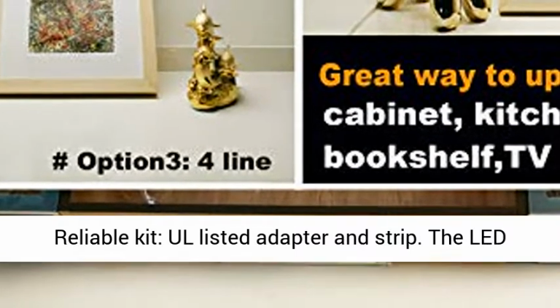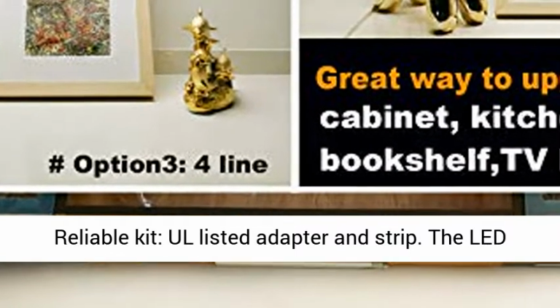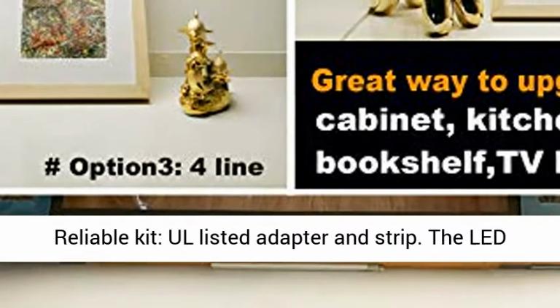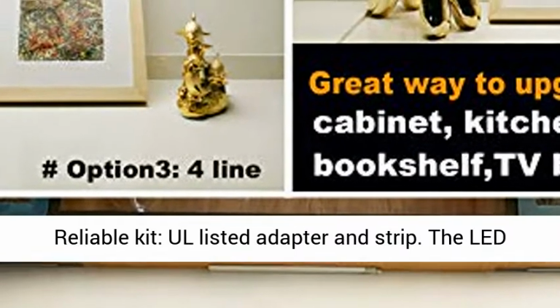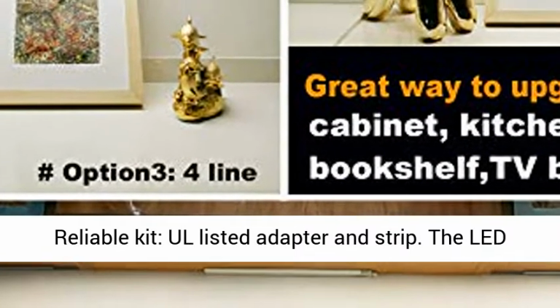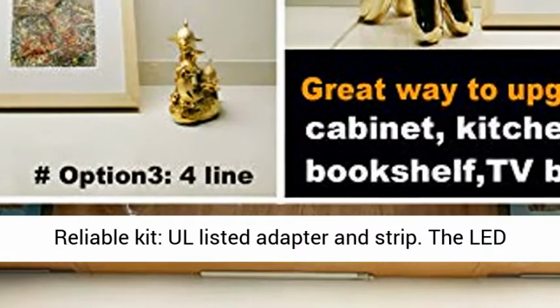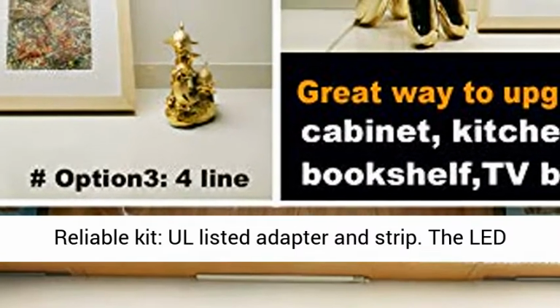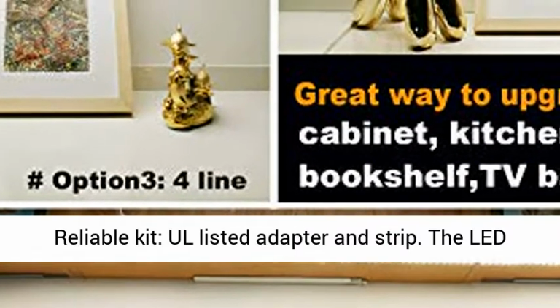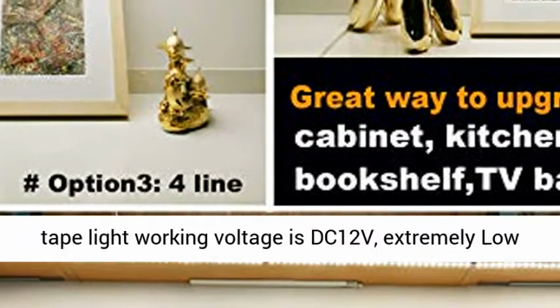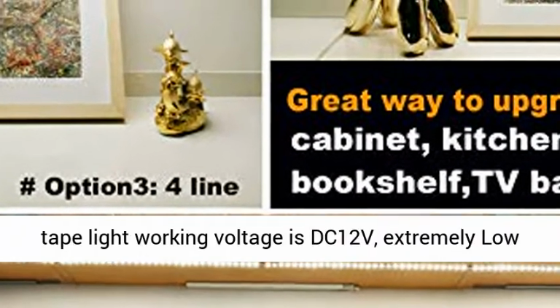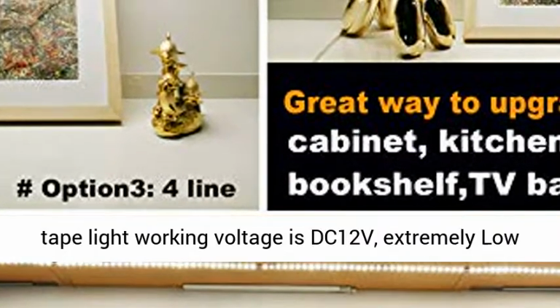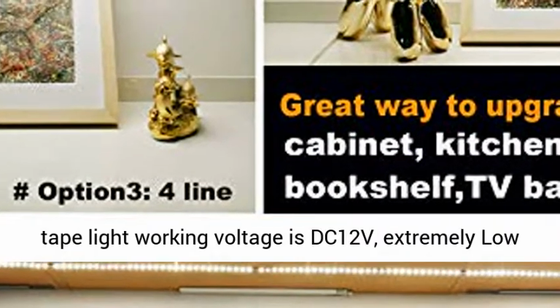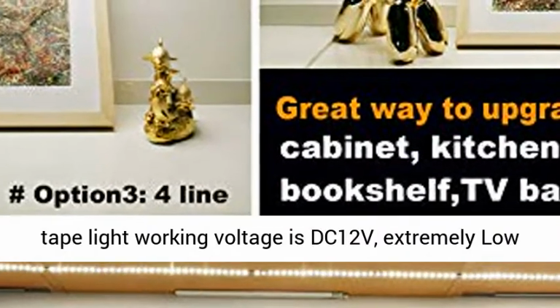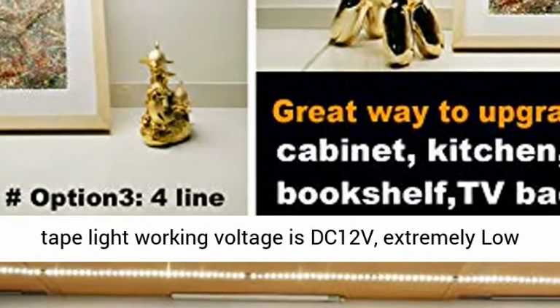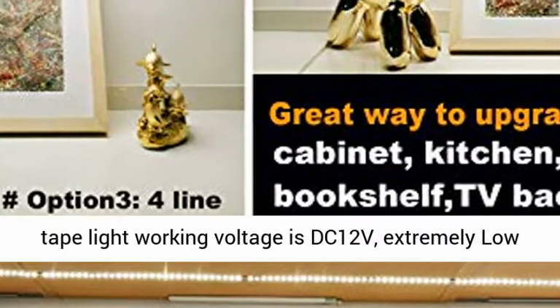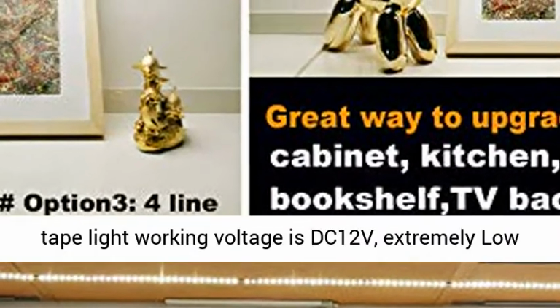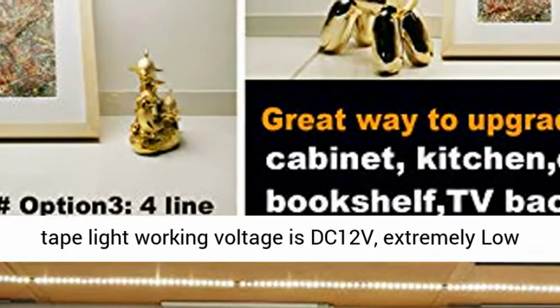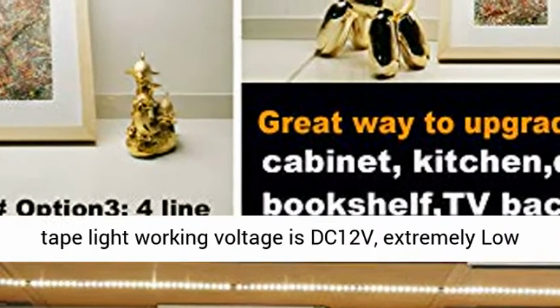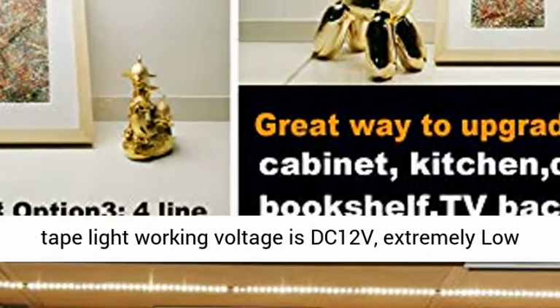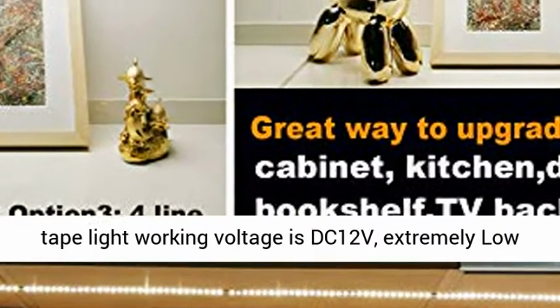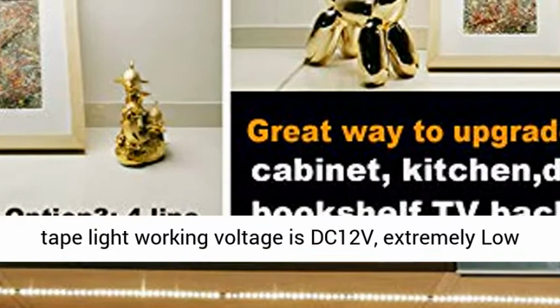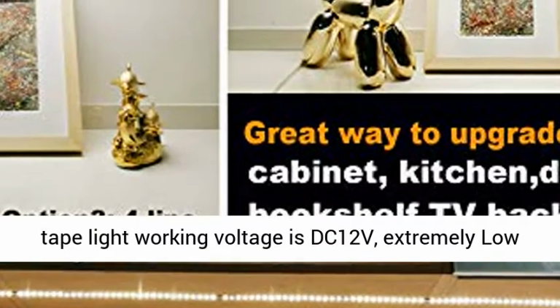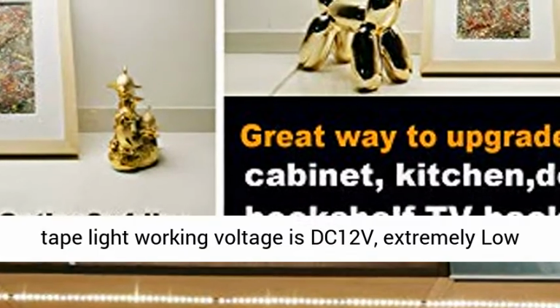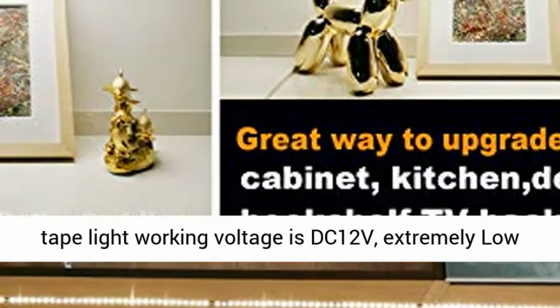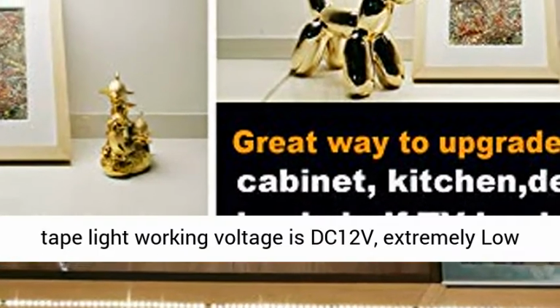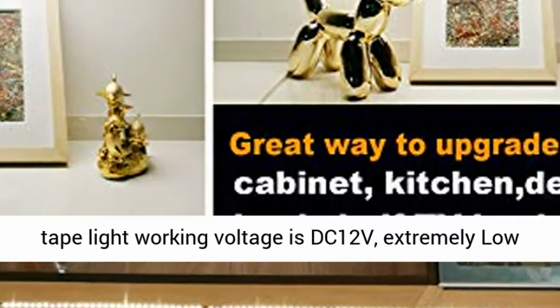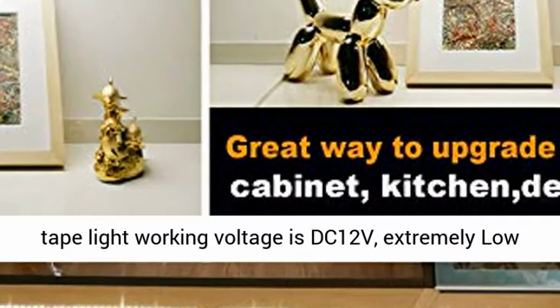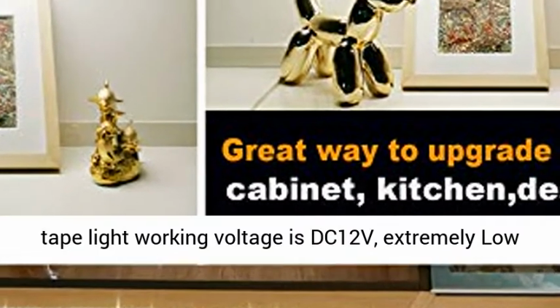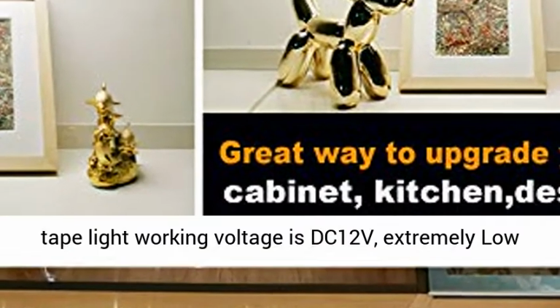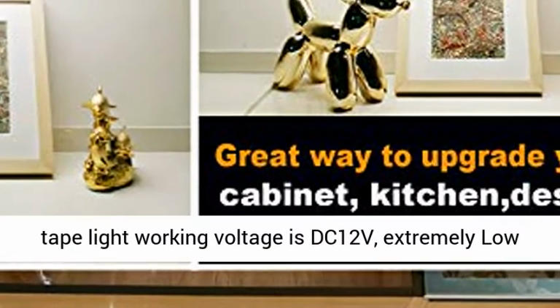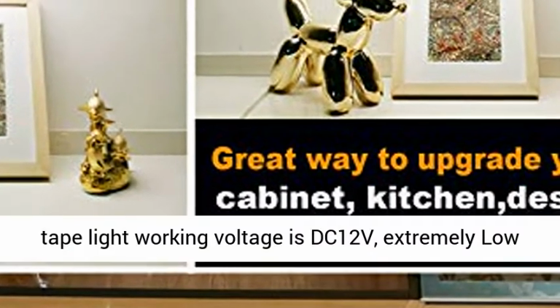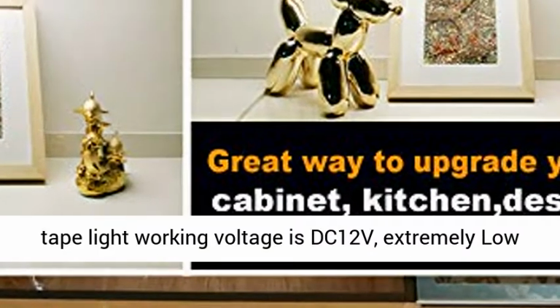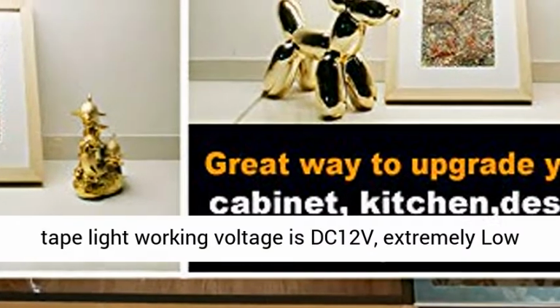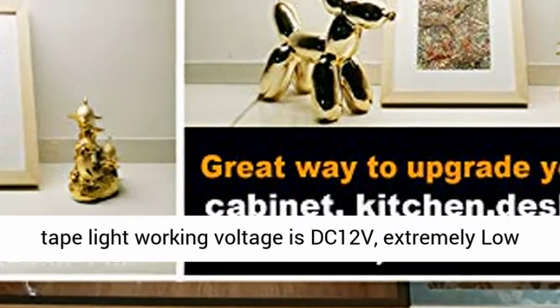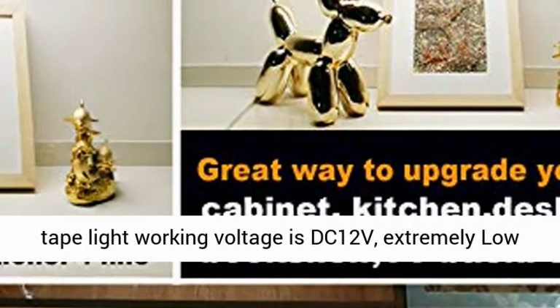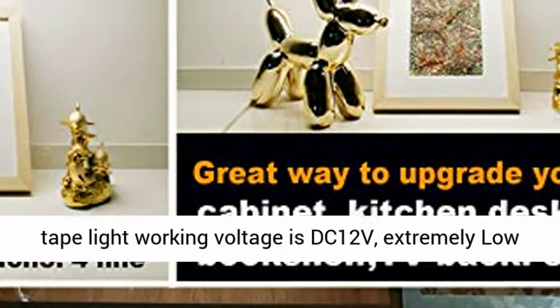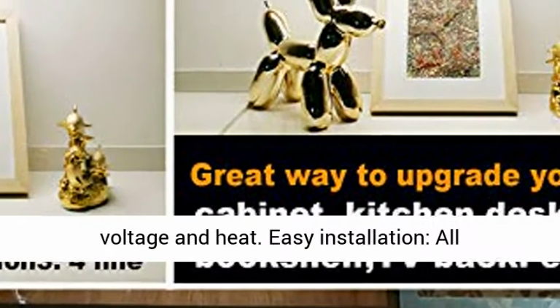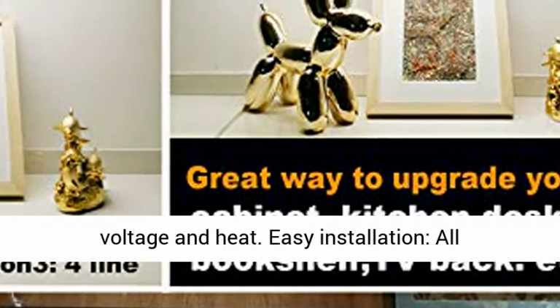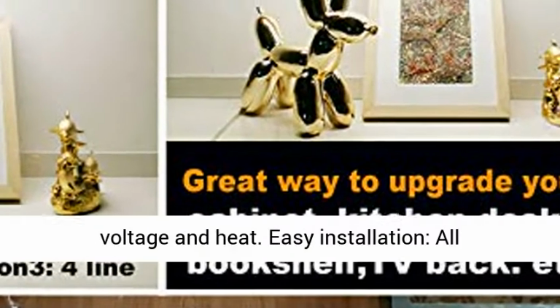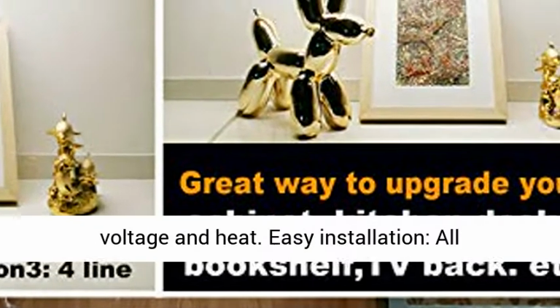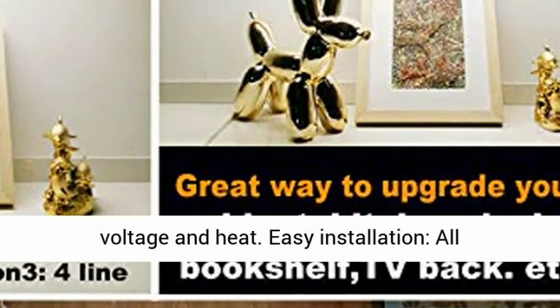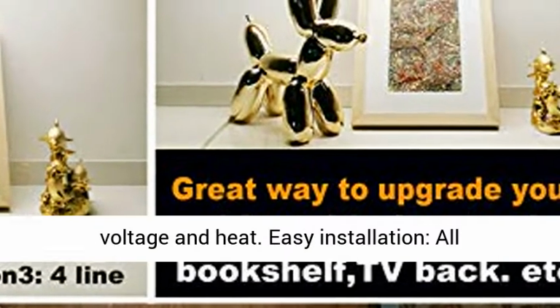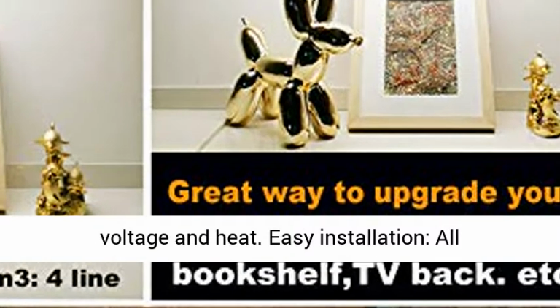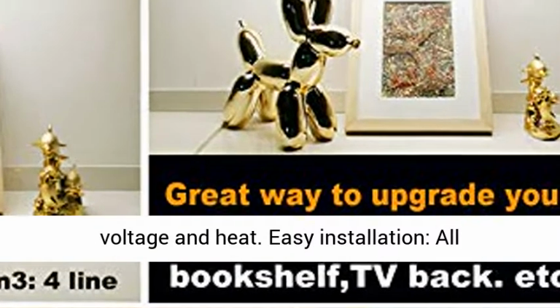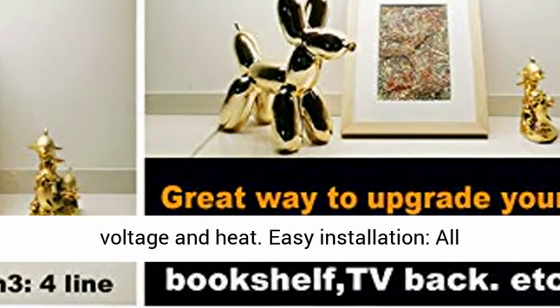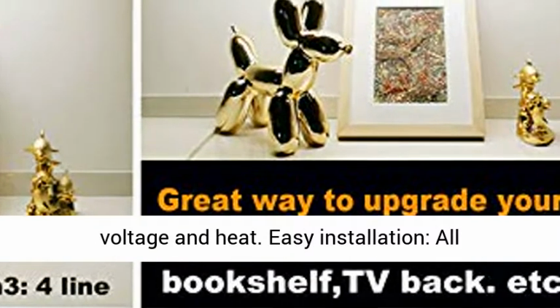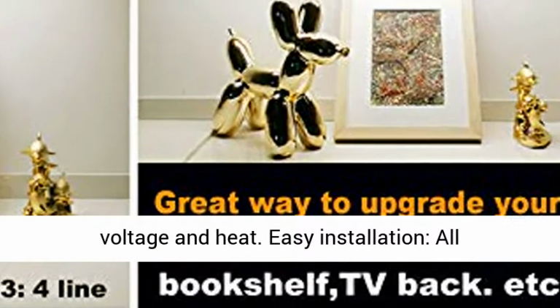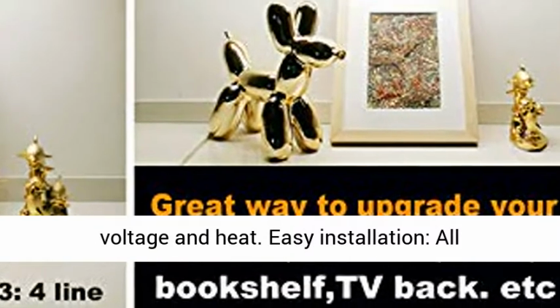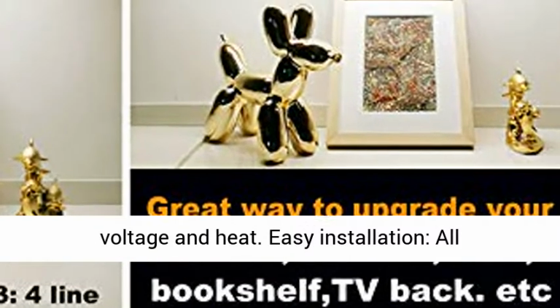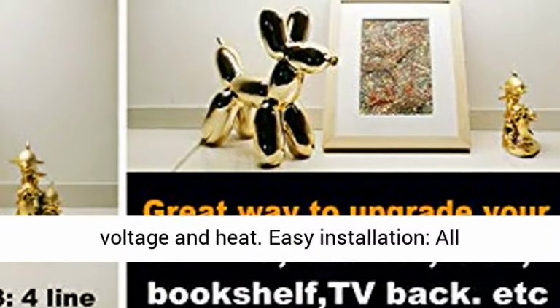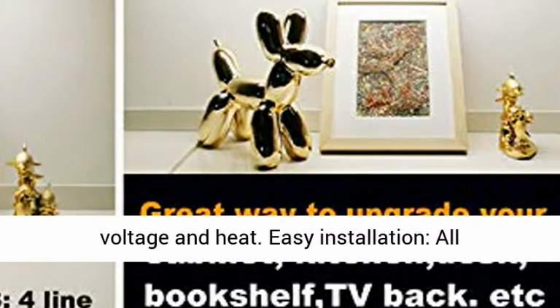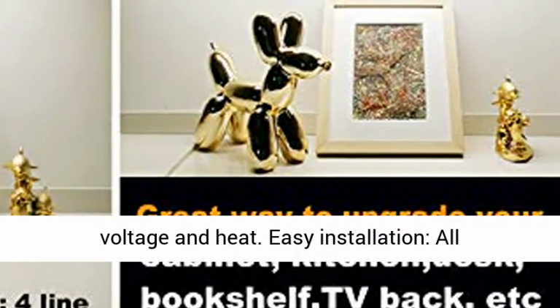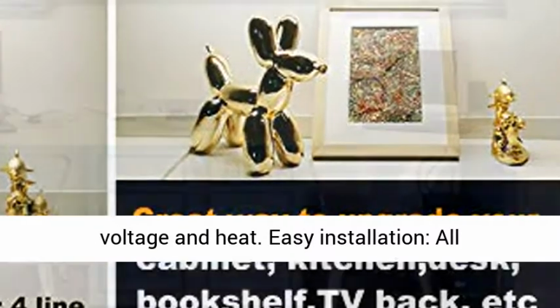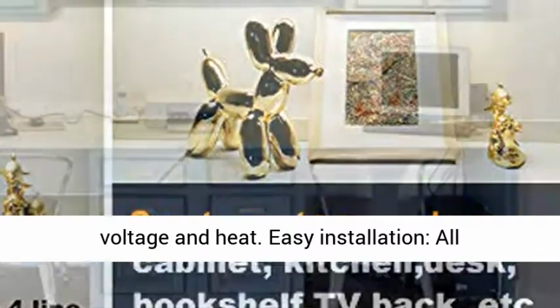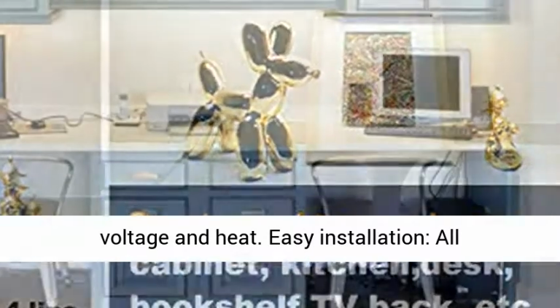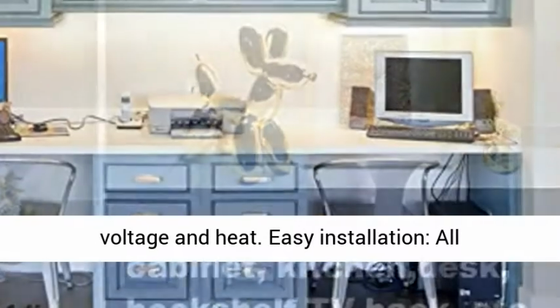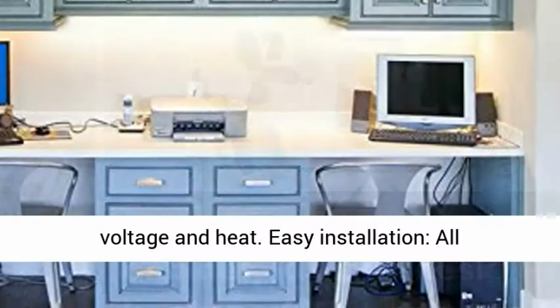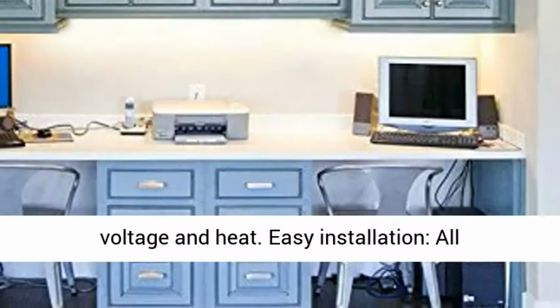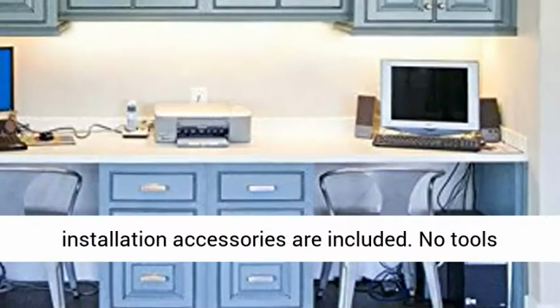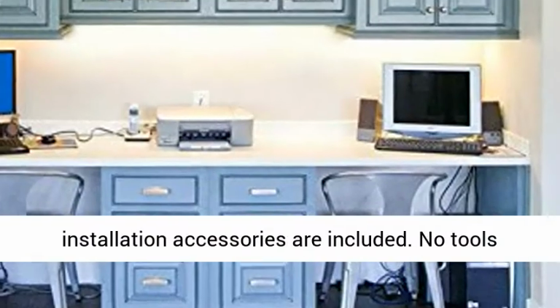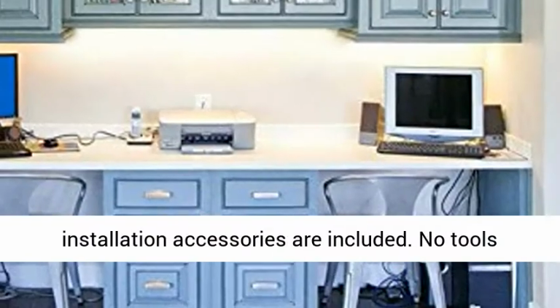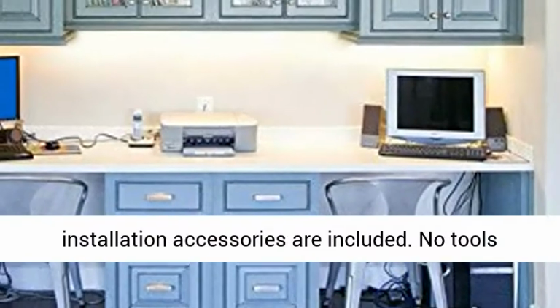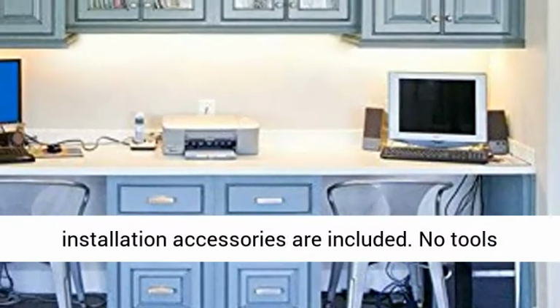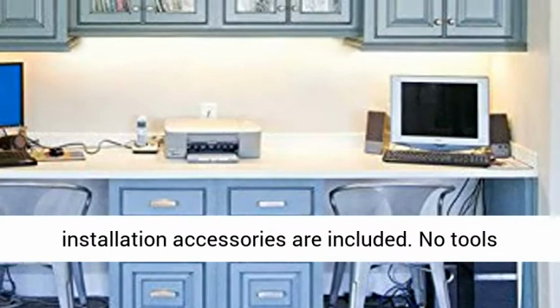Reliable kit with all listed adapter and strip. The LED tape light working voltage is DC12V — extremely low voltage and heat.